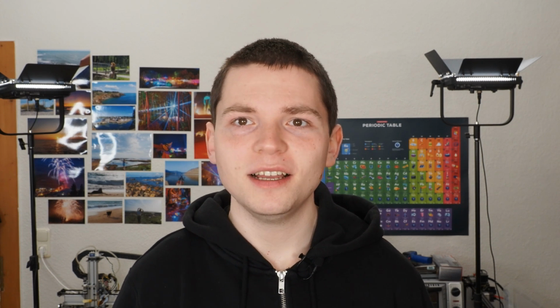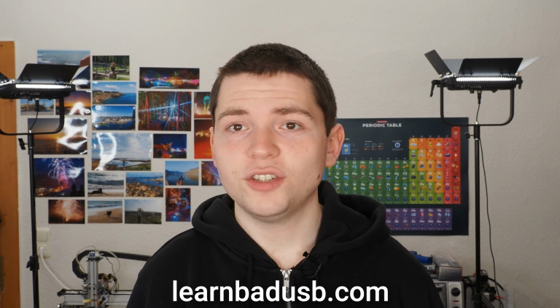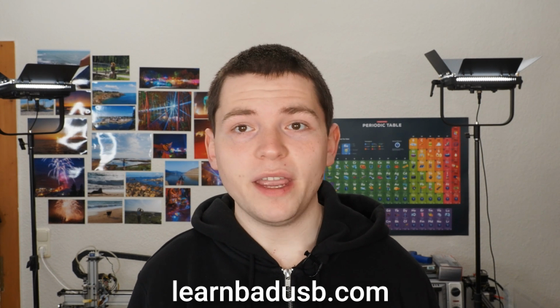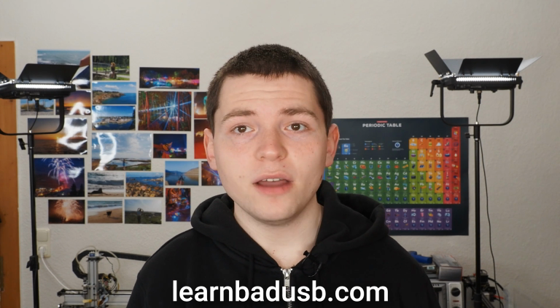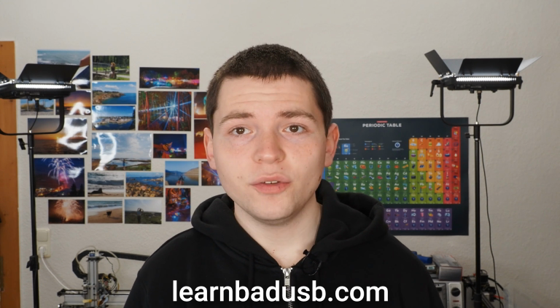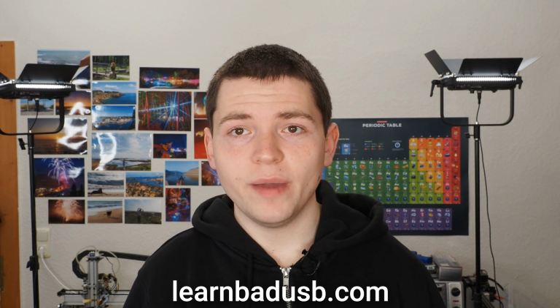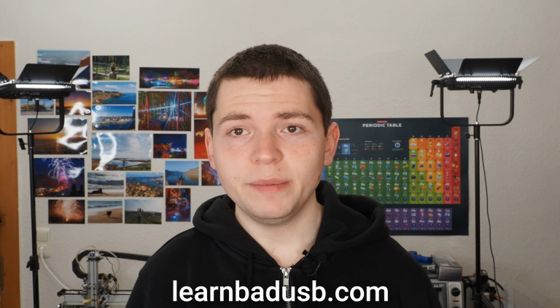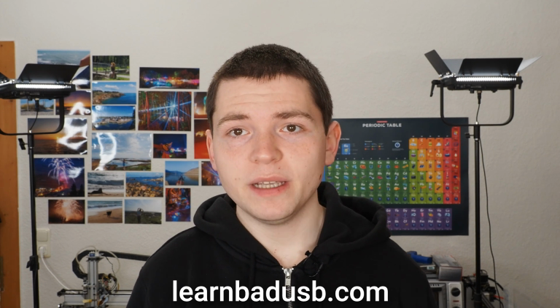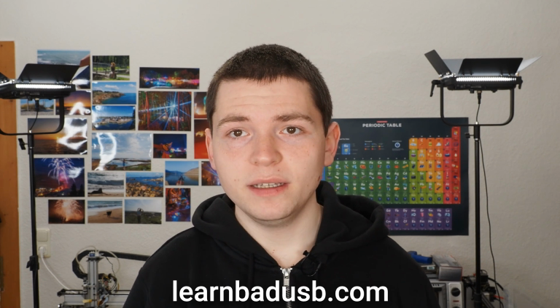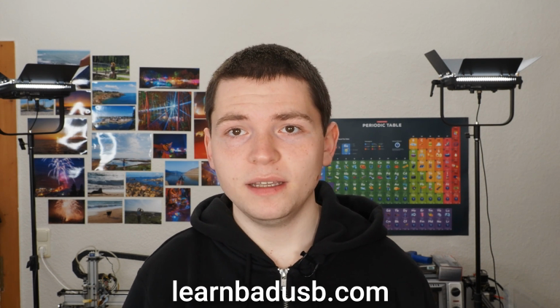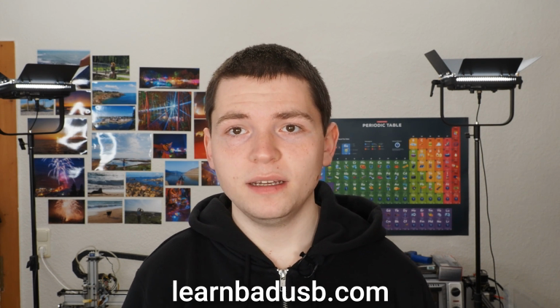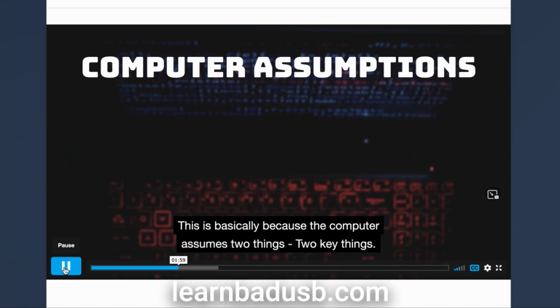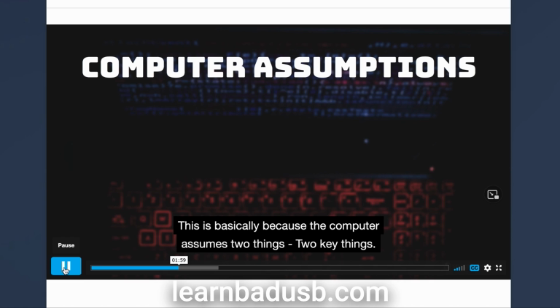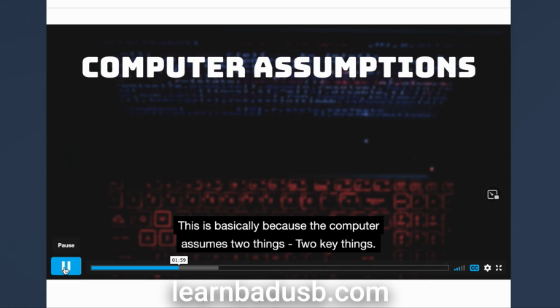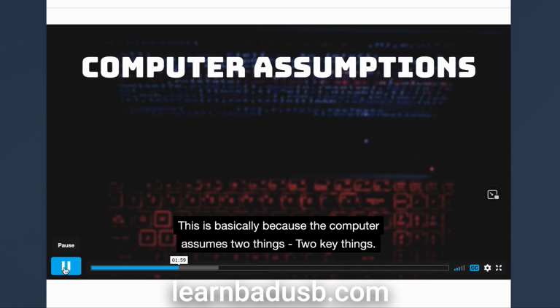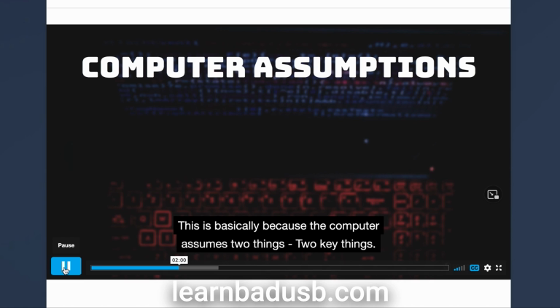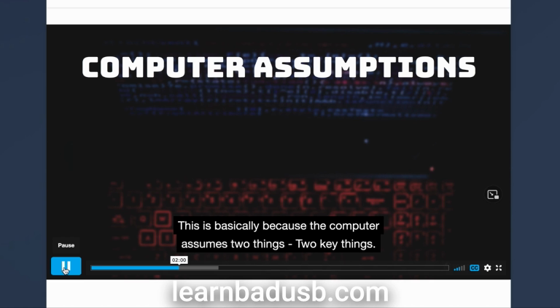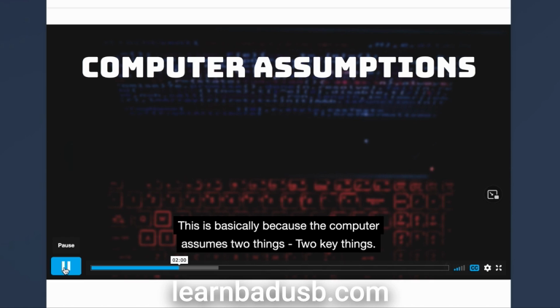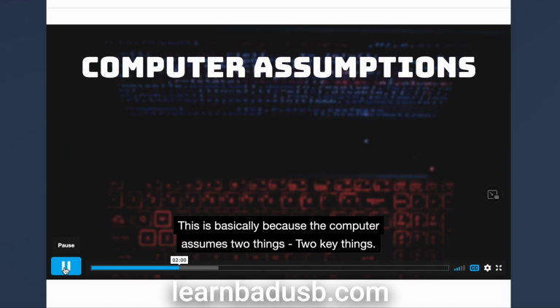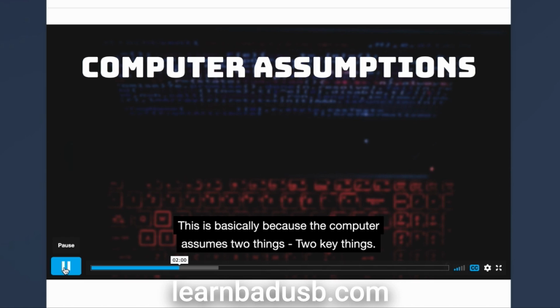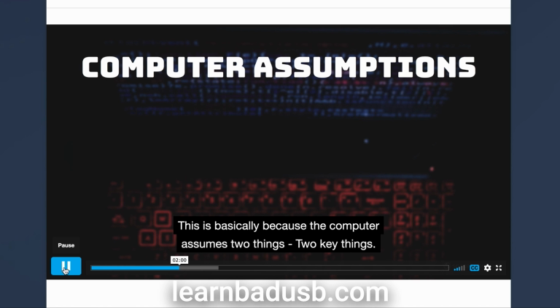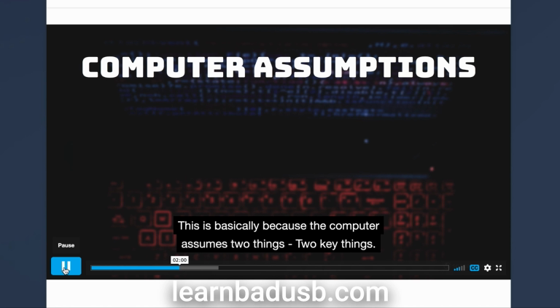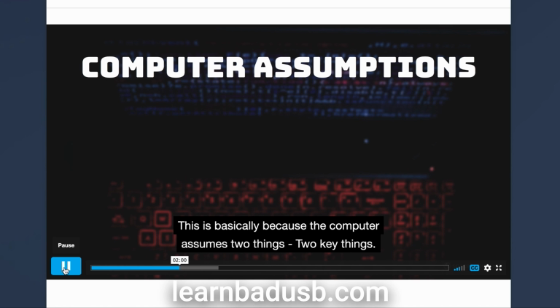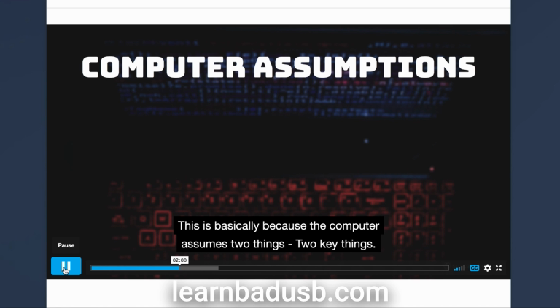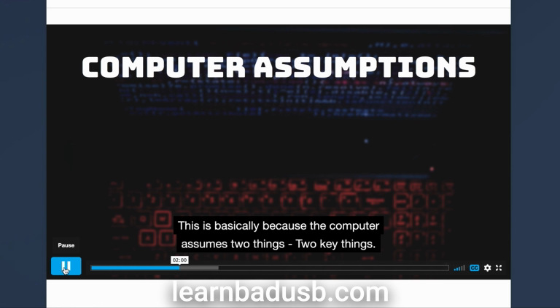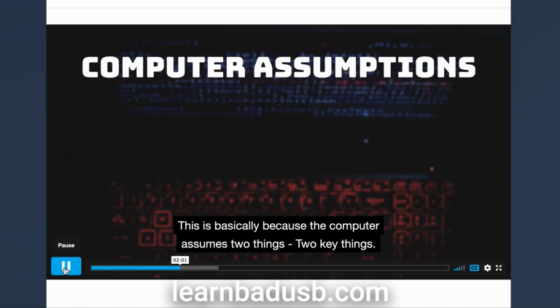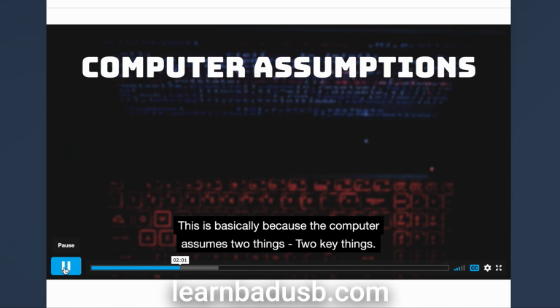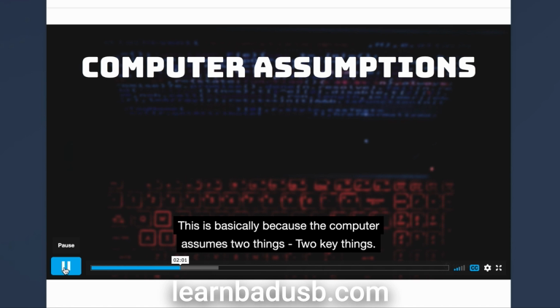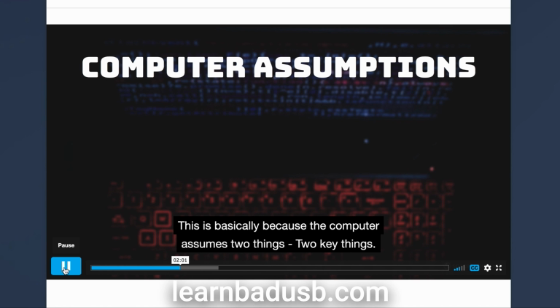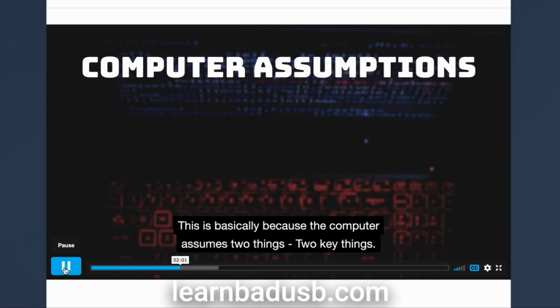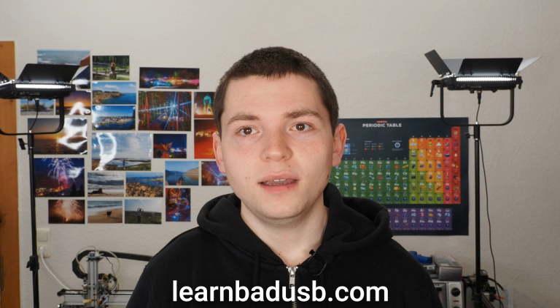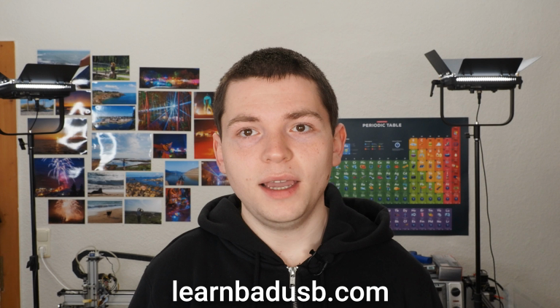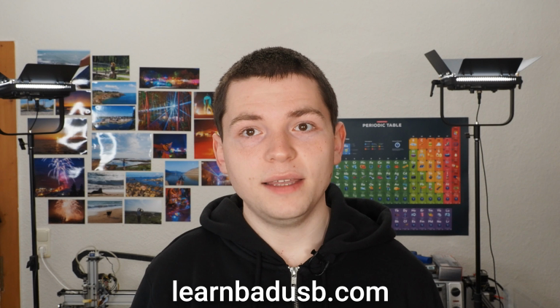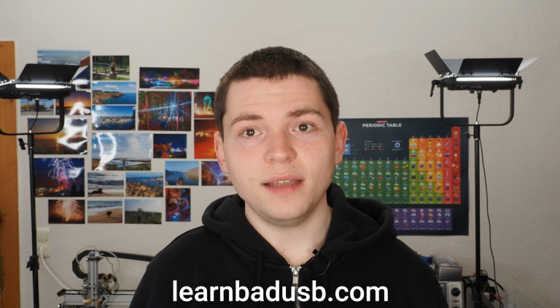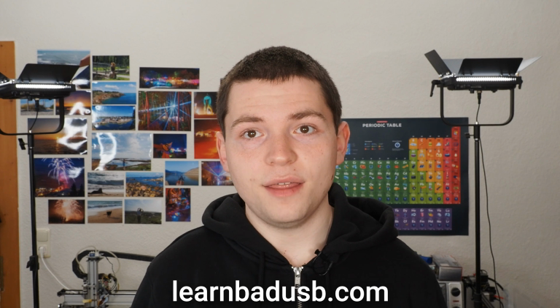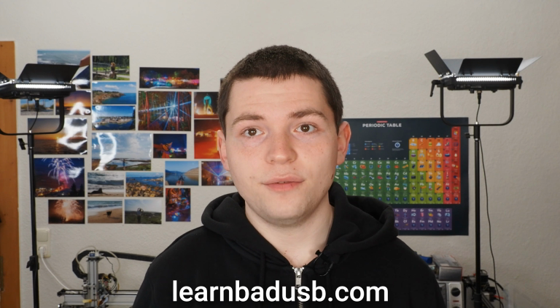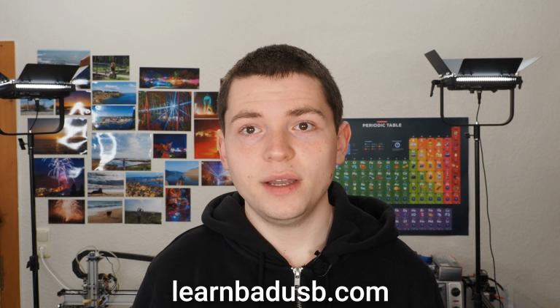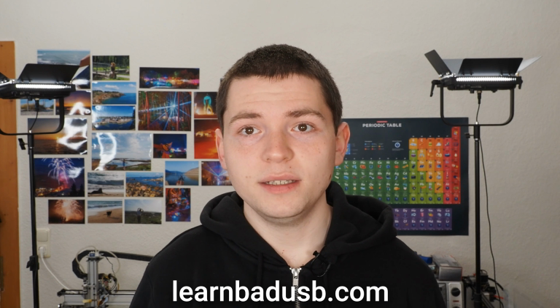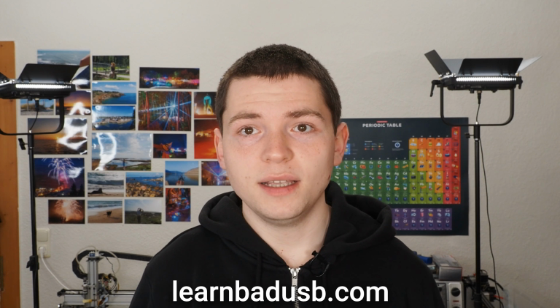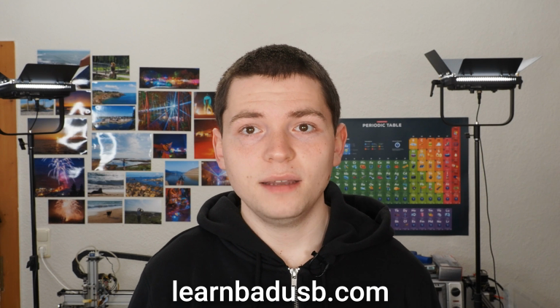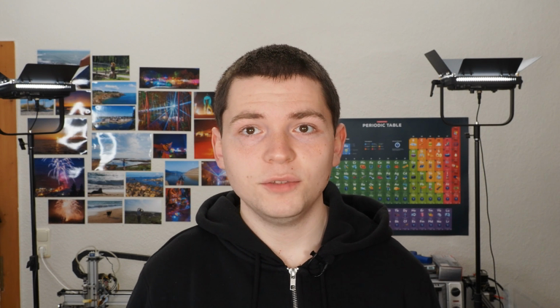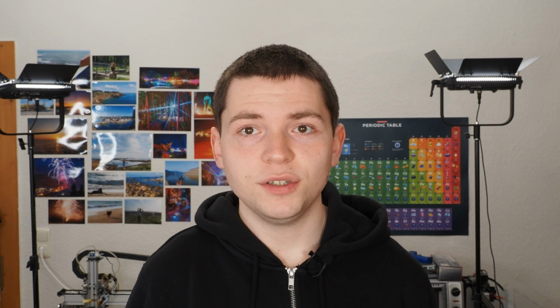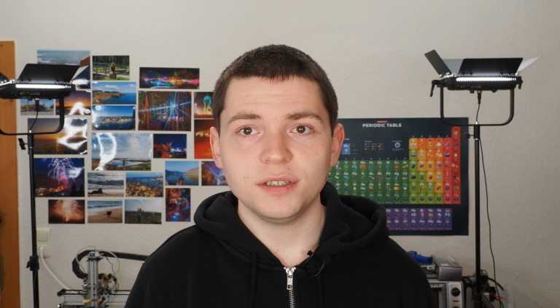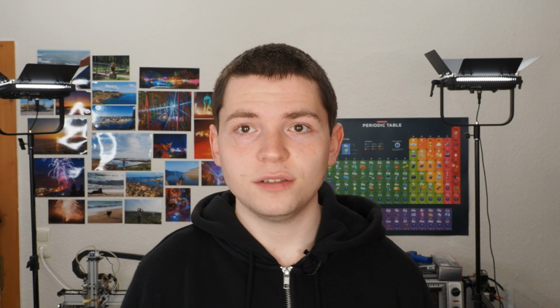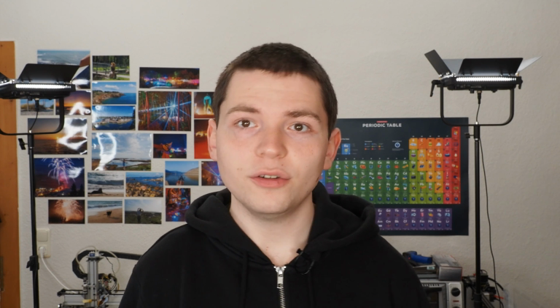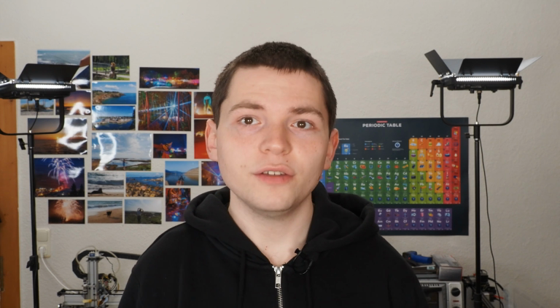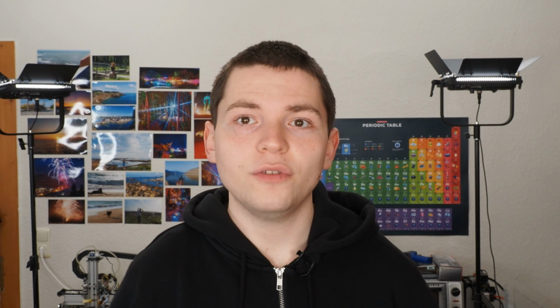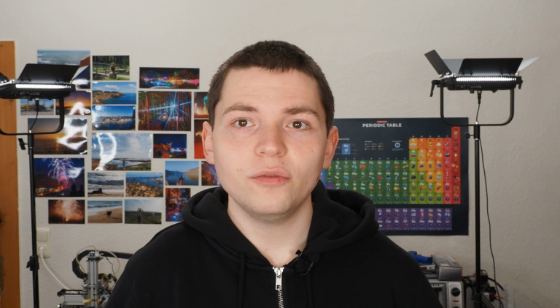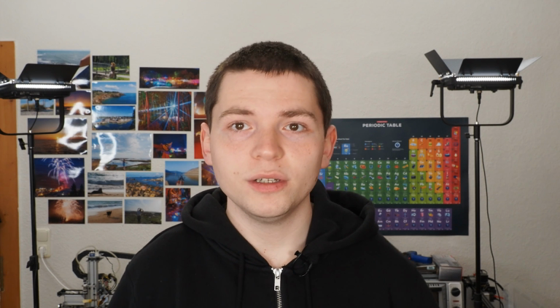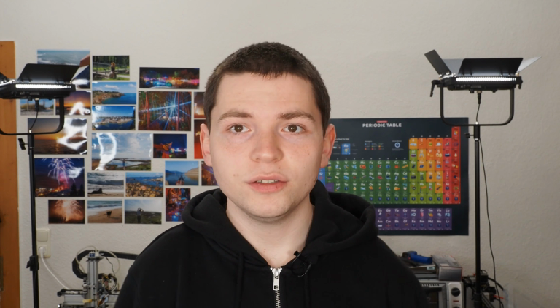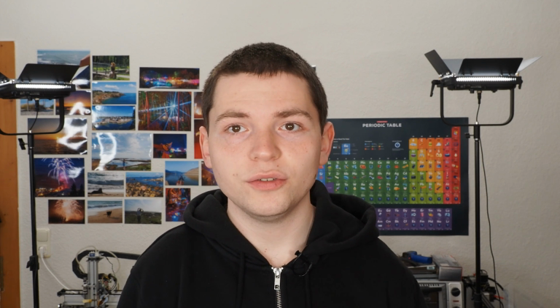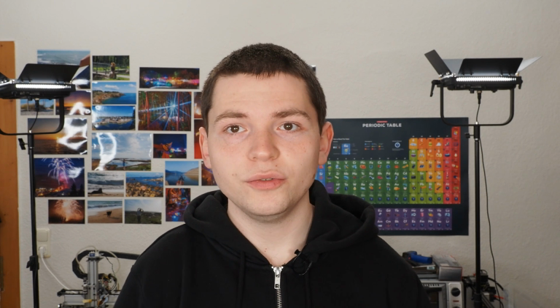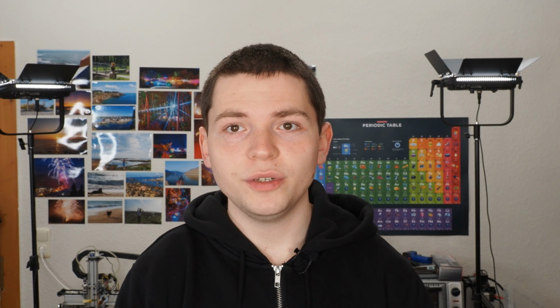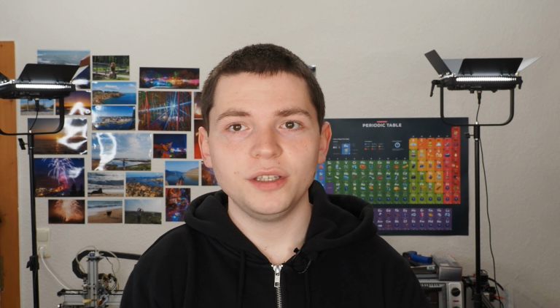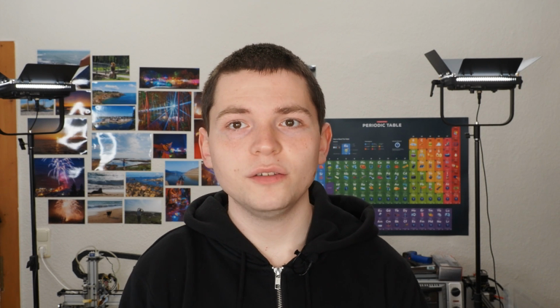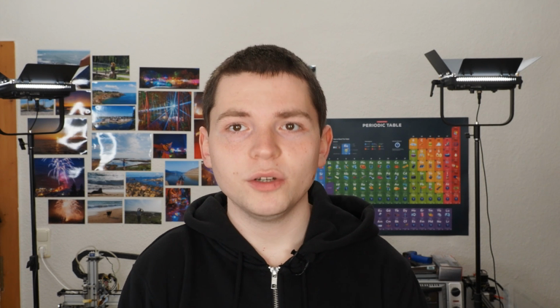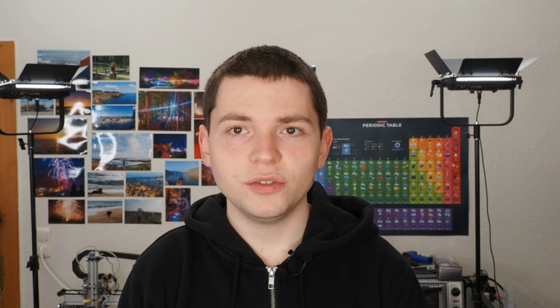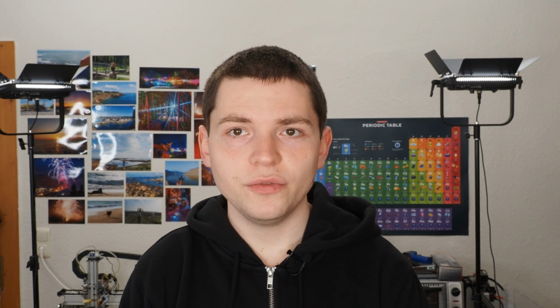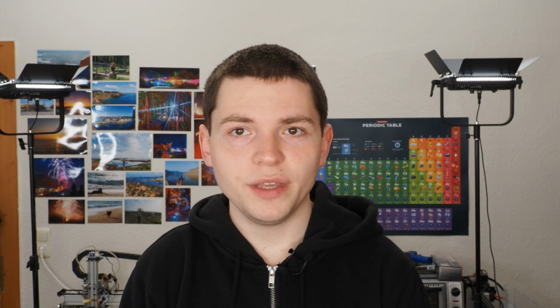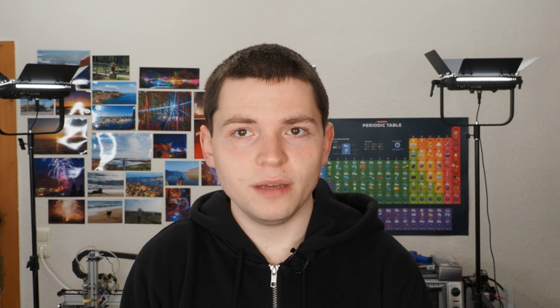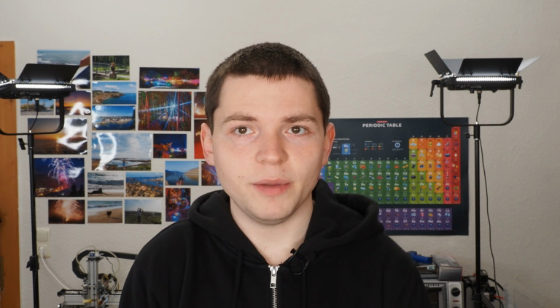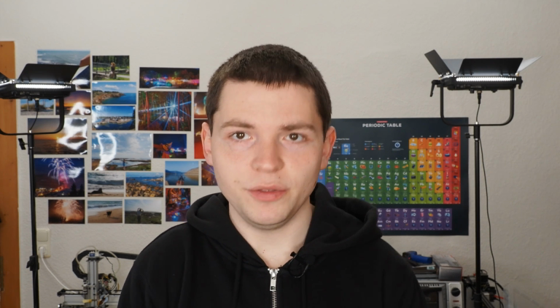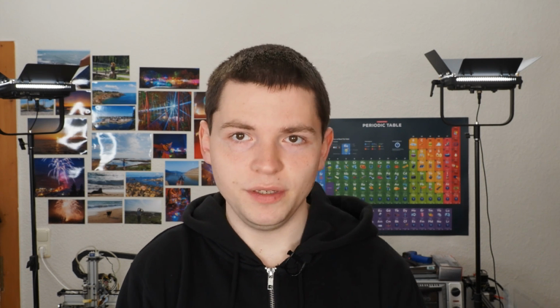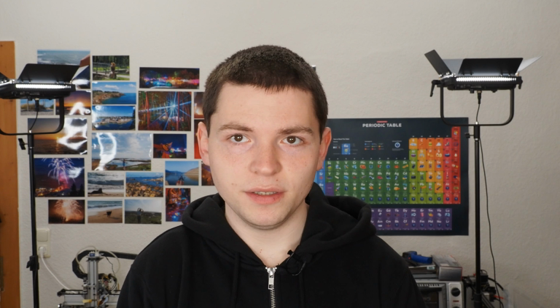Check out the website — there will be an example lesson as well. I'm looking forward to hearing what you think about this.